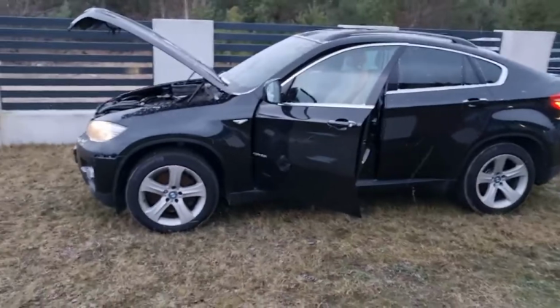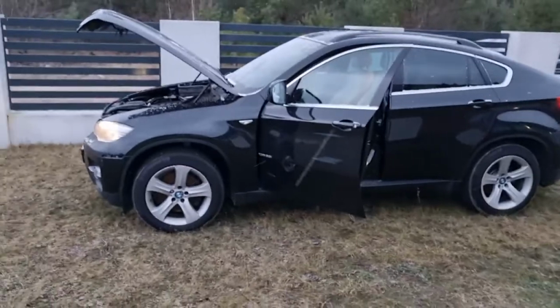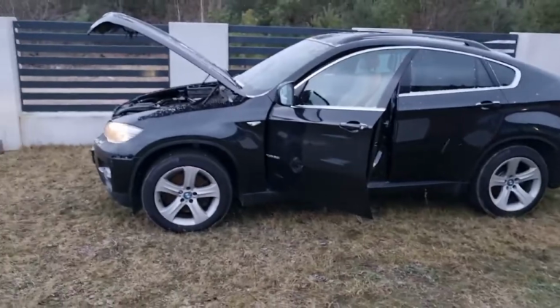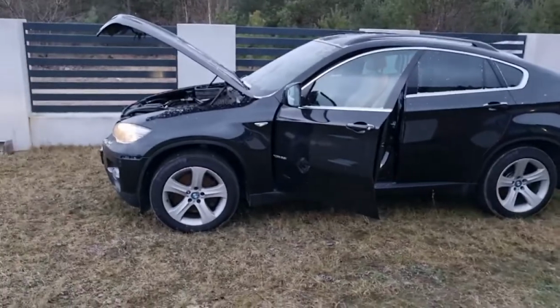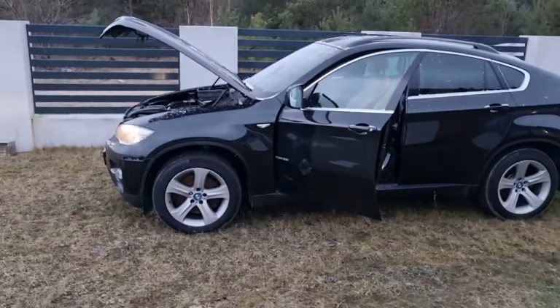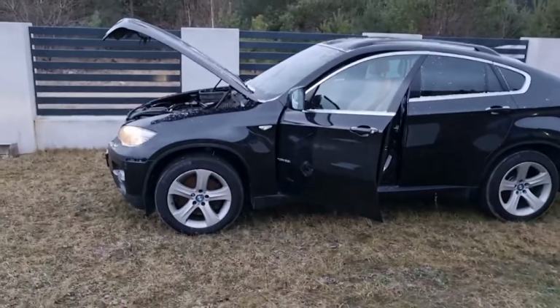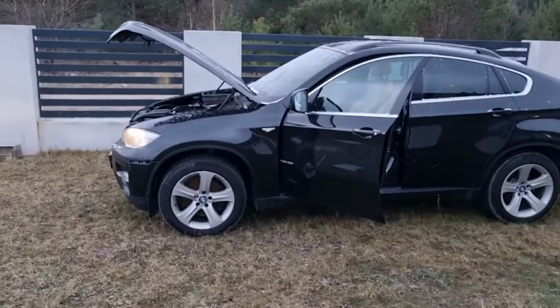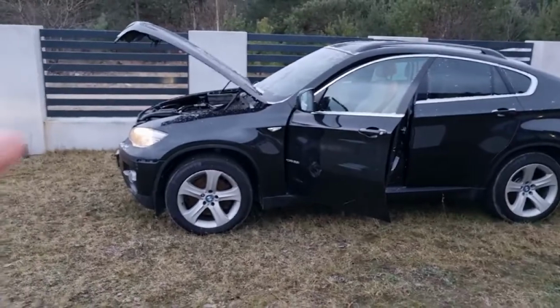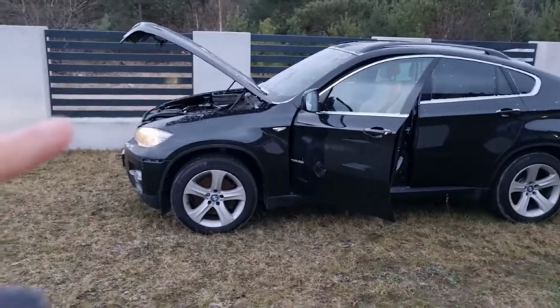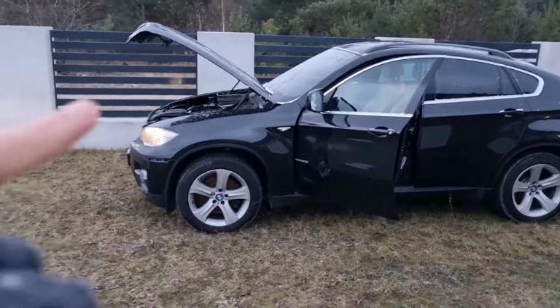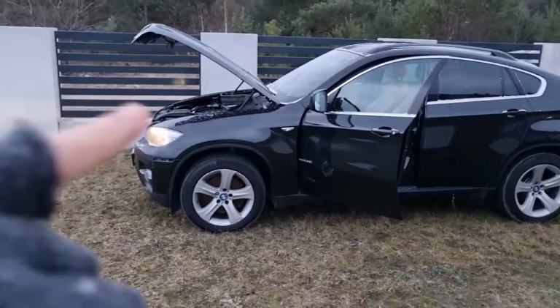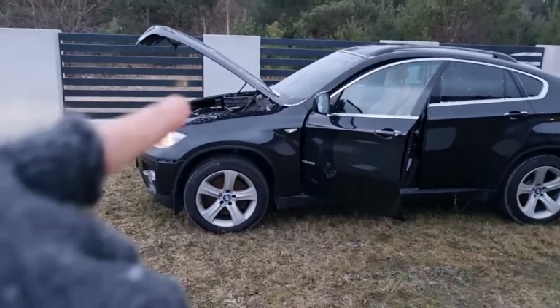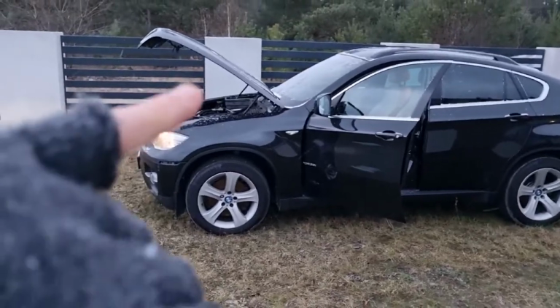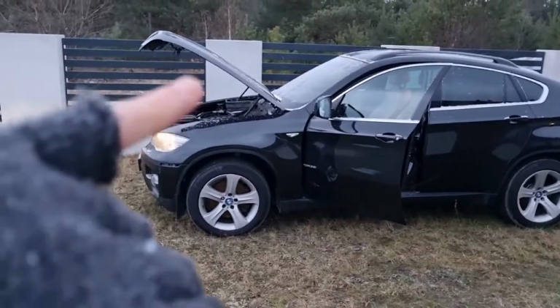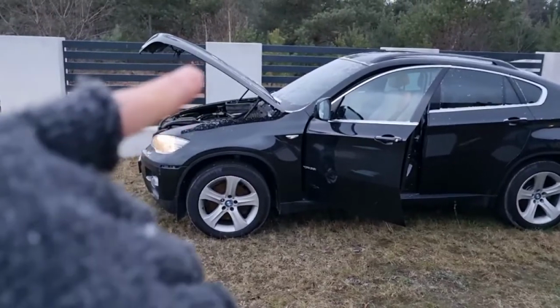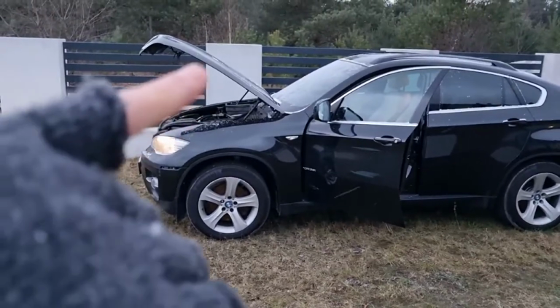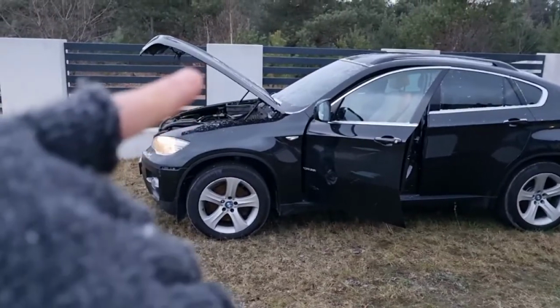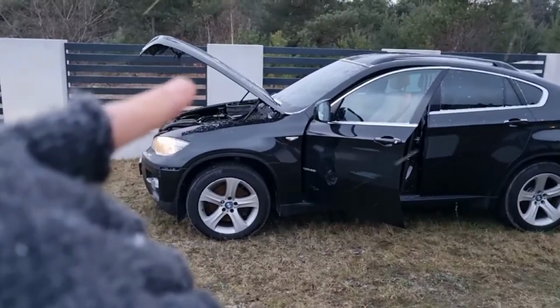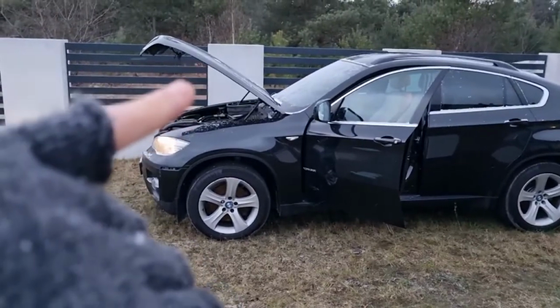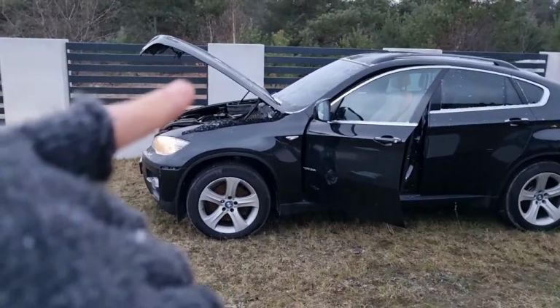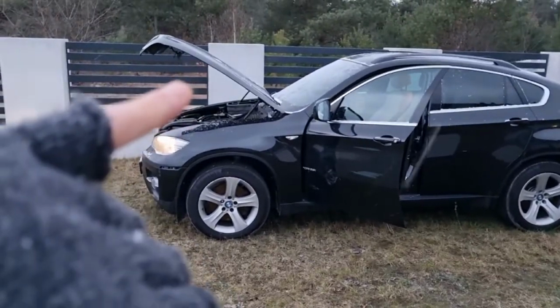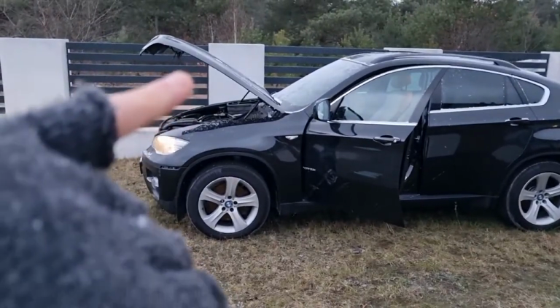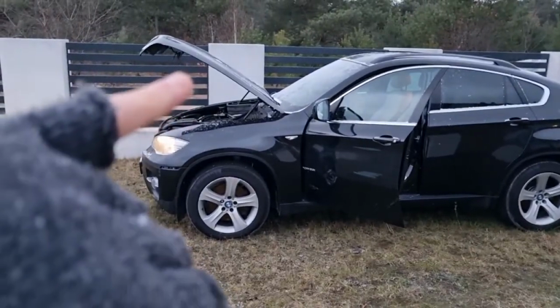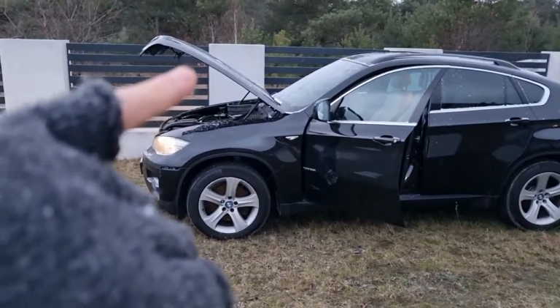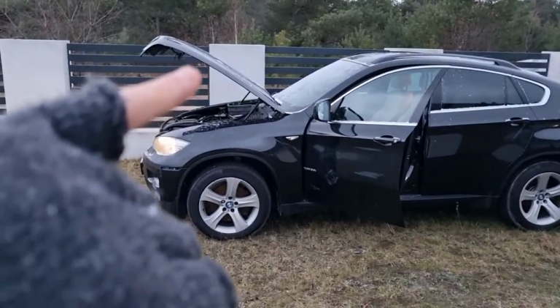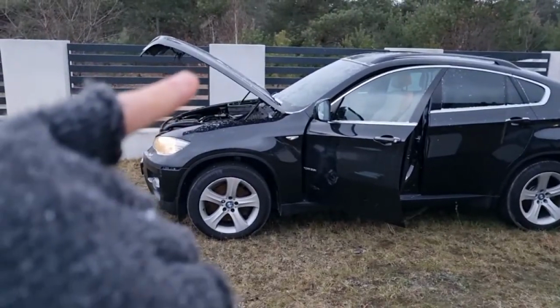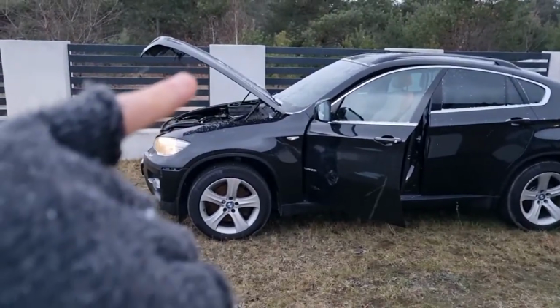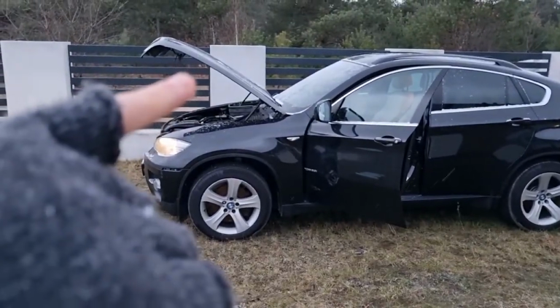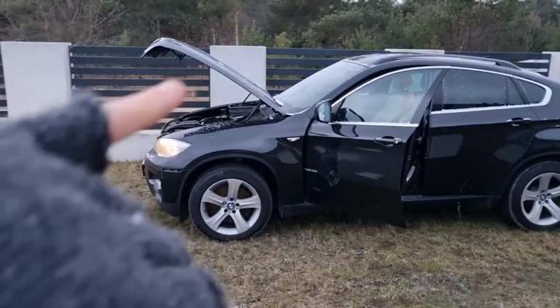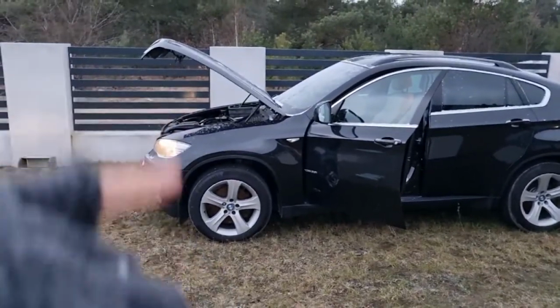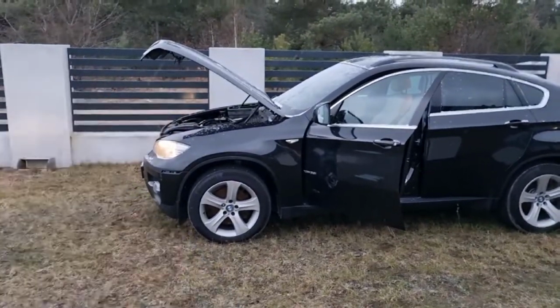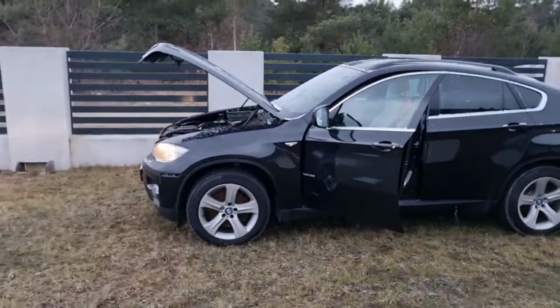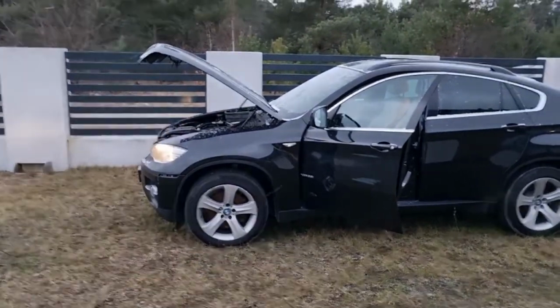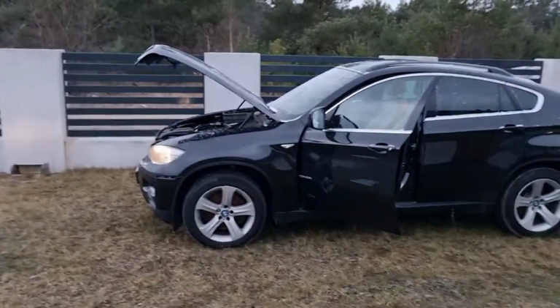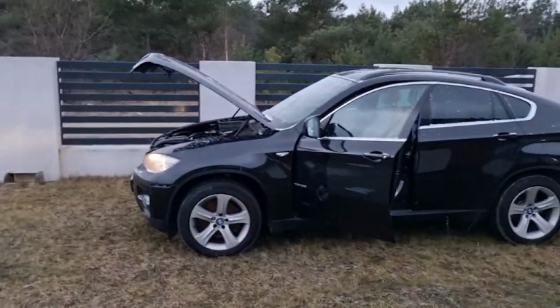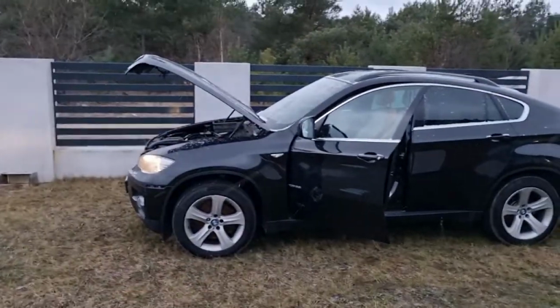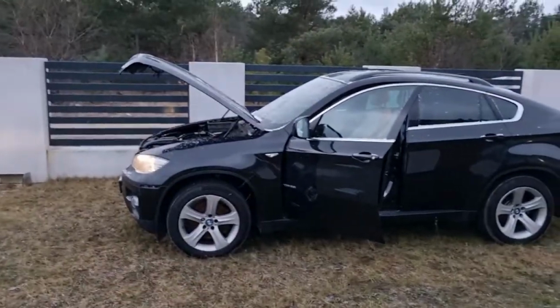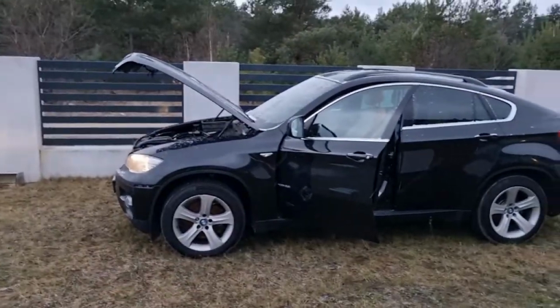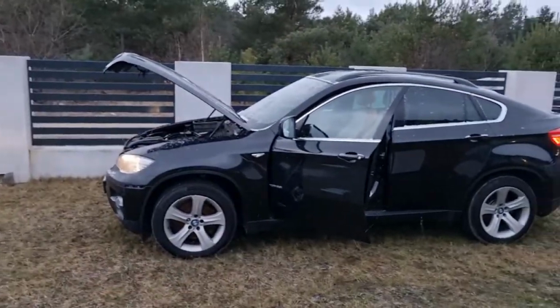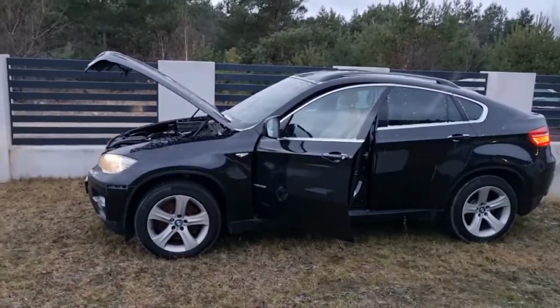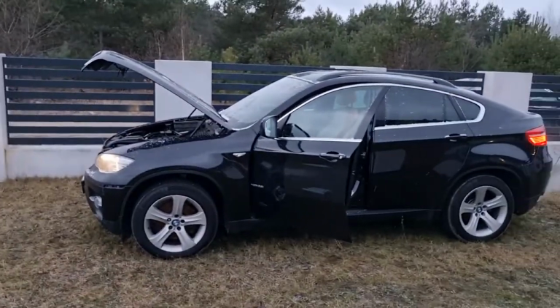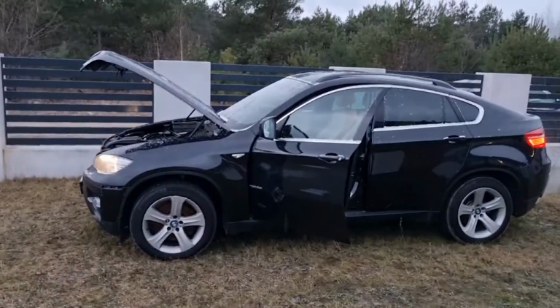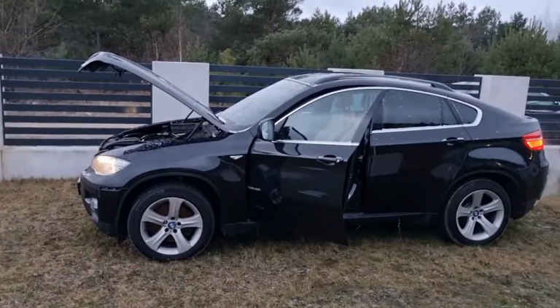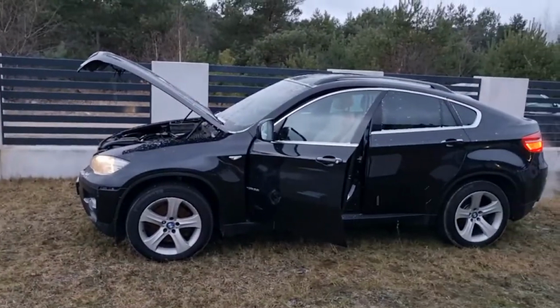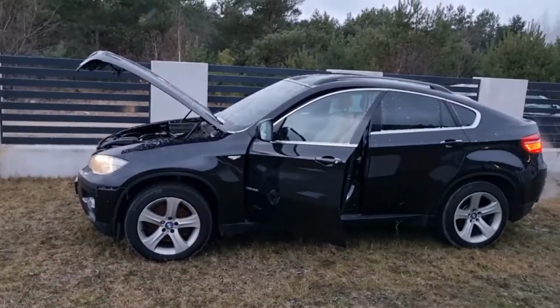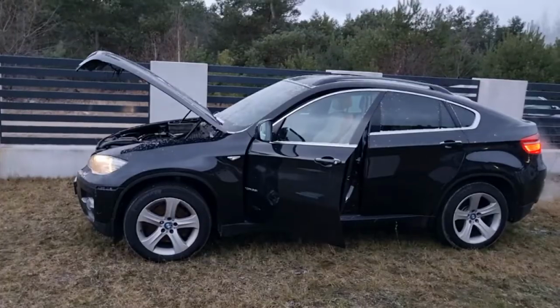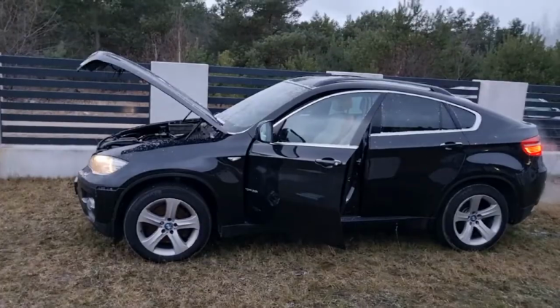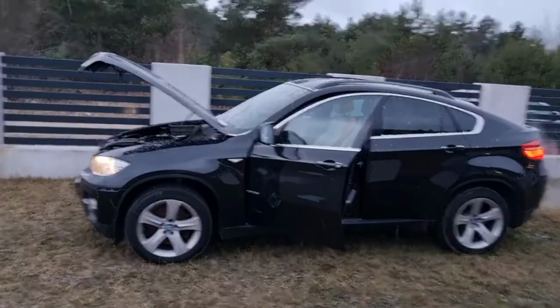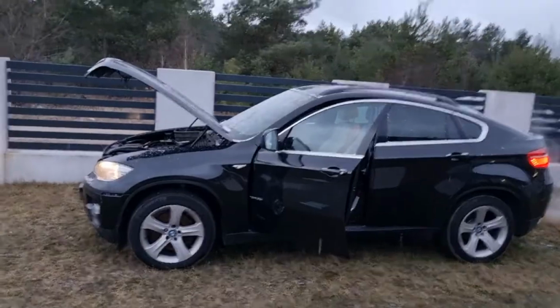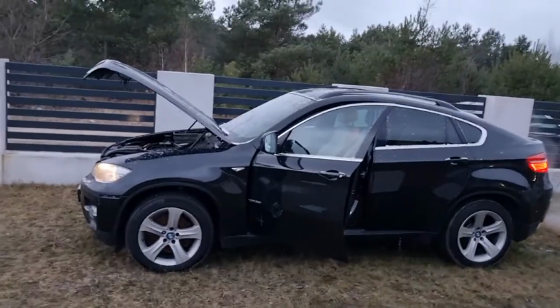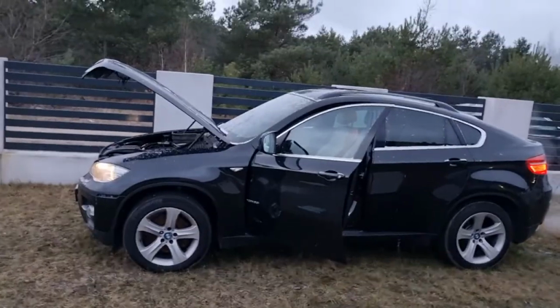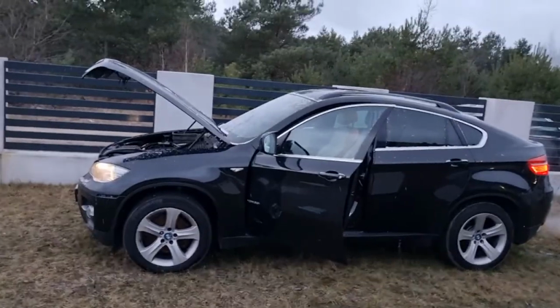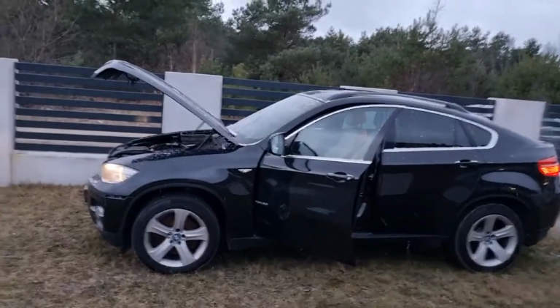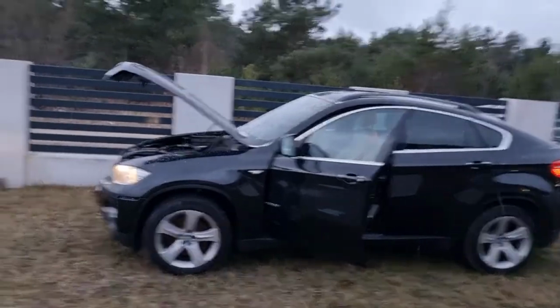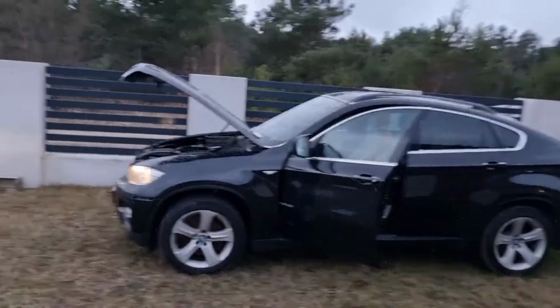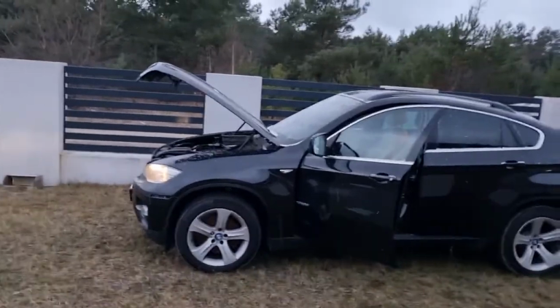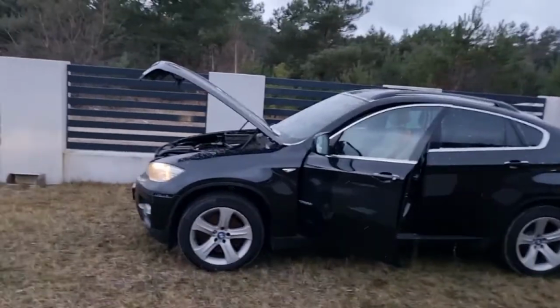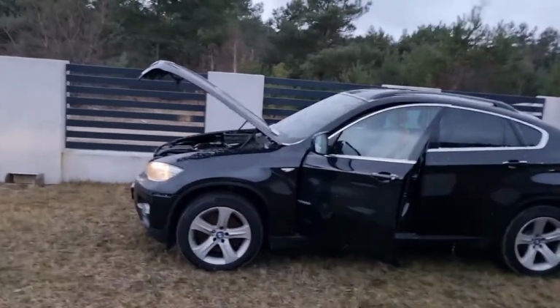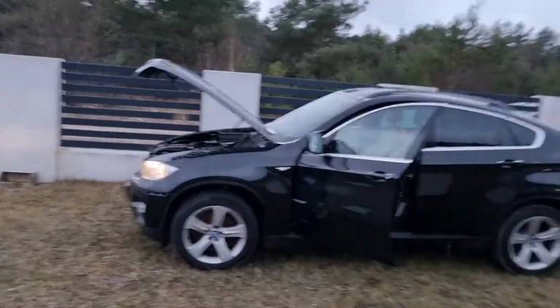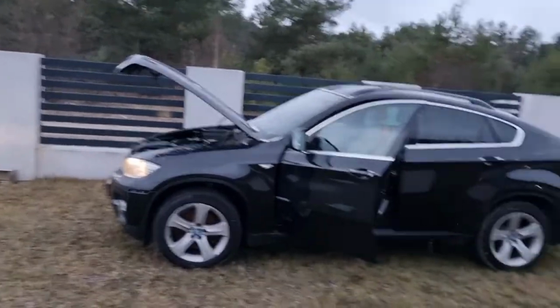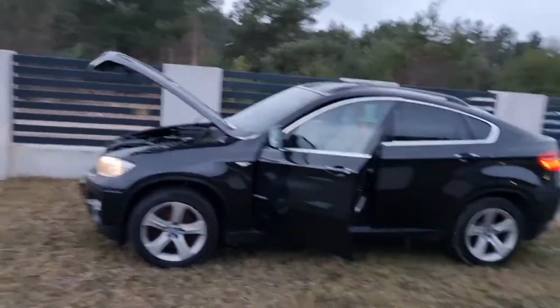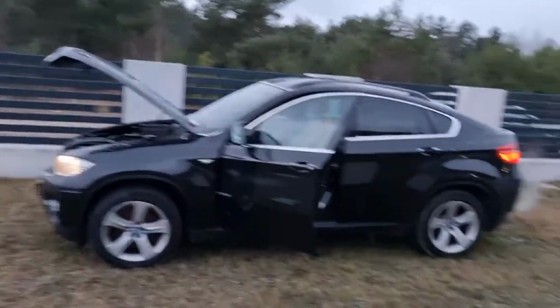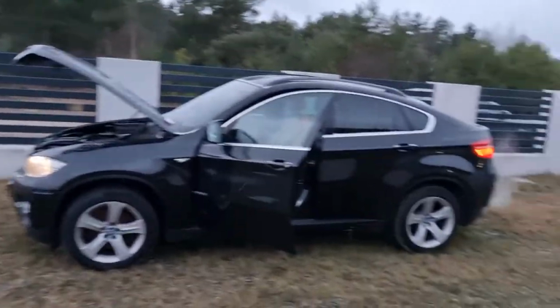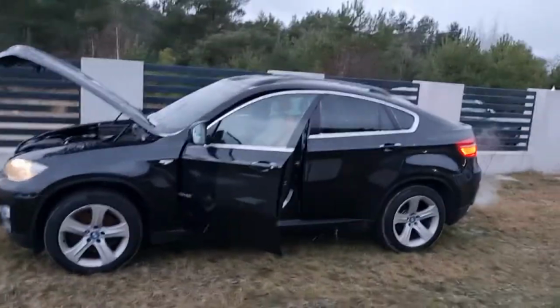Hi, today I'm going to show you how to open the hood in your BMW X6.